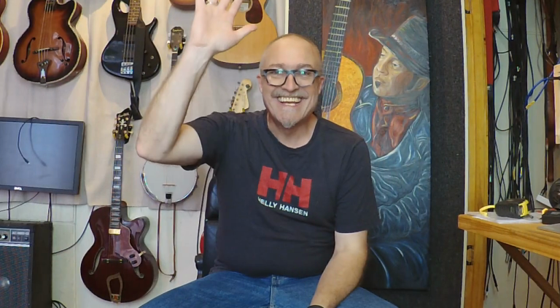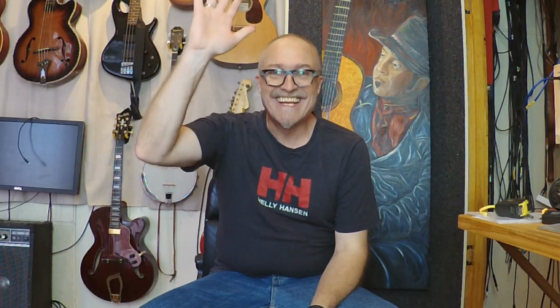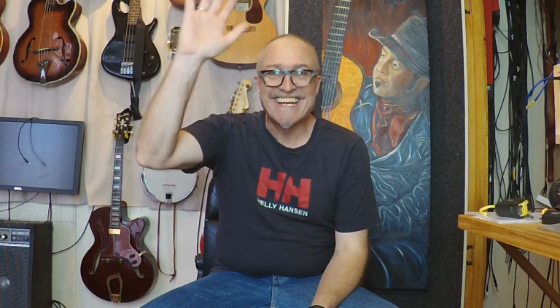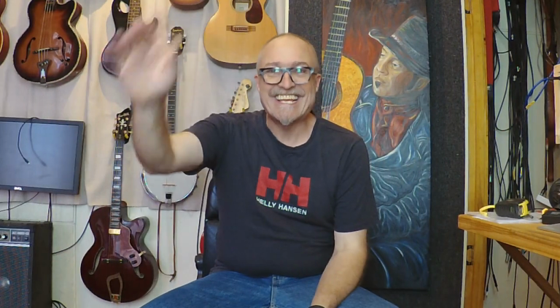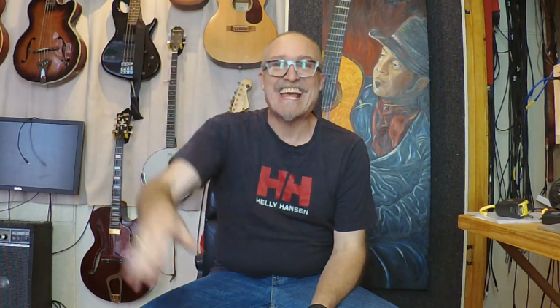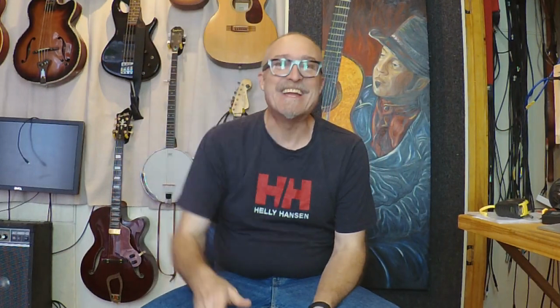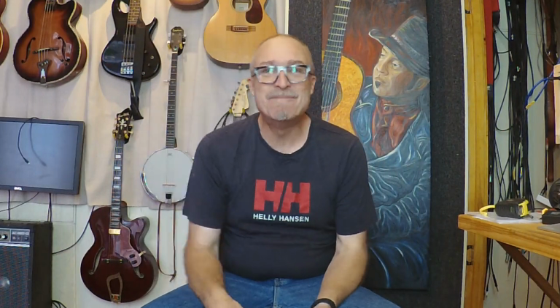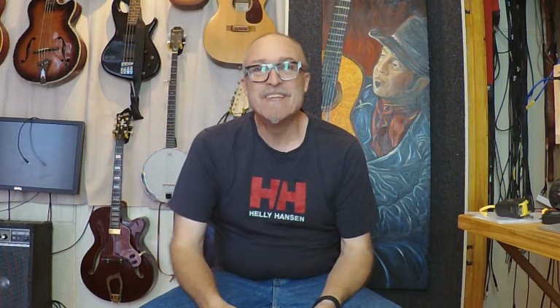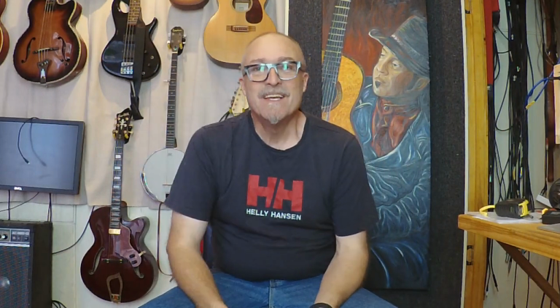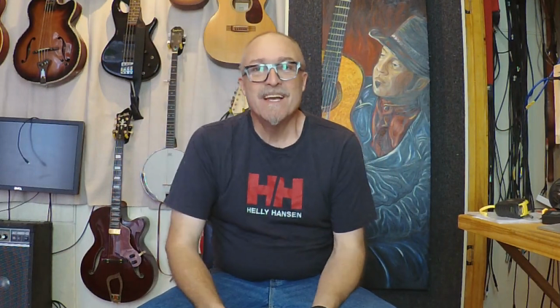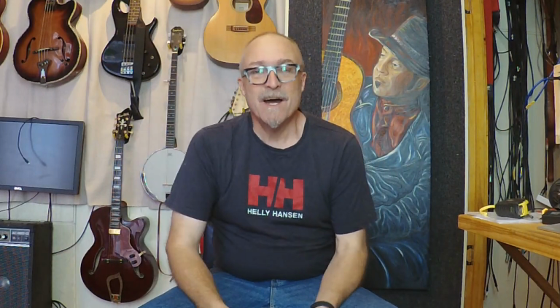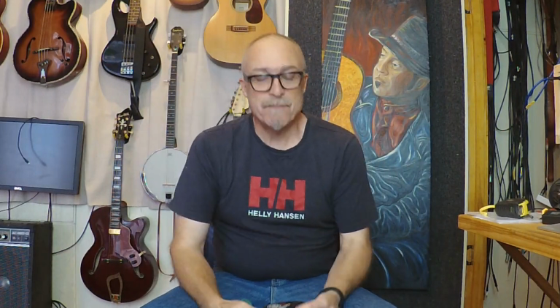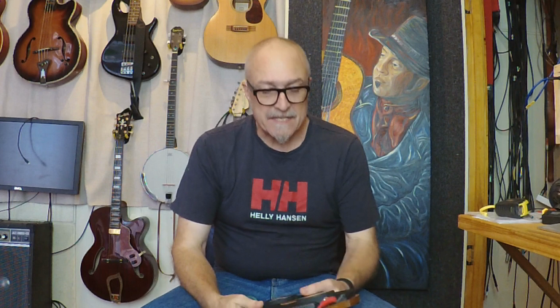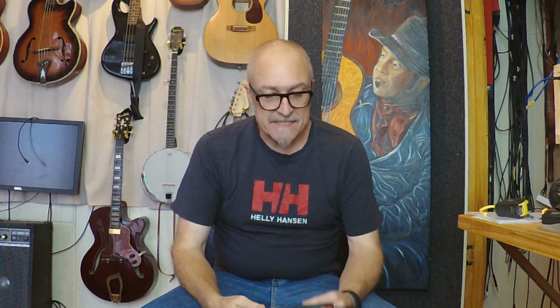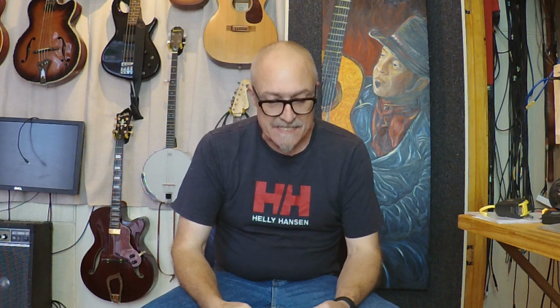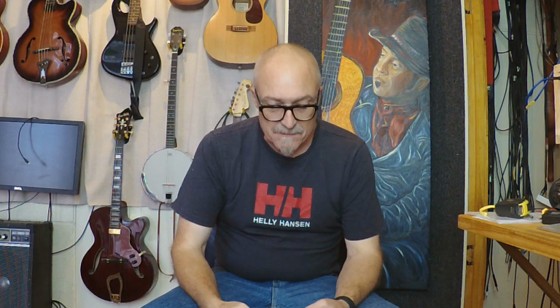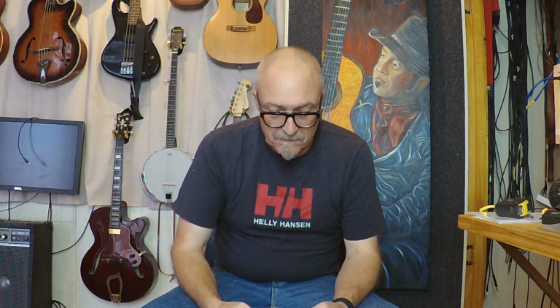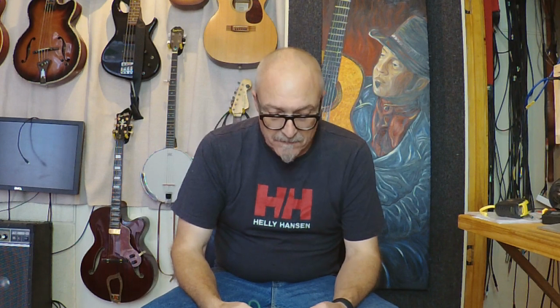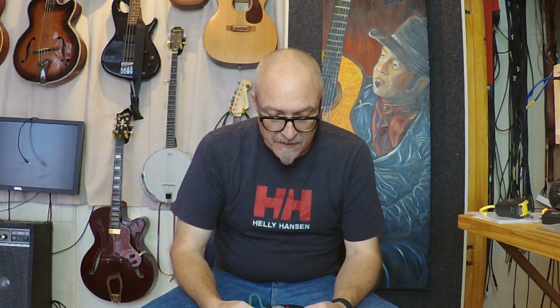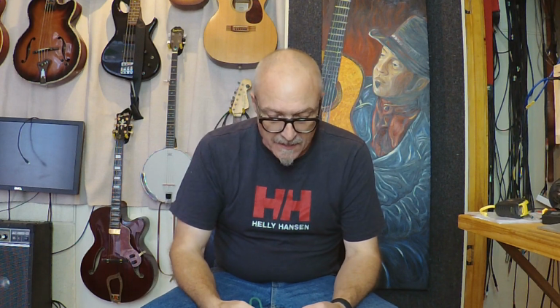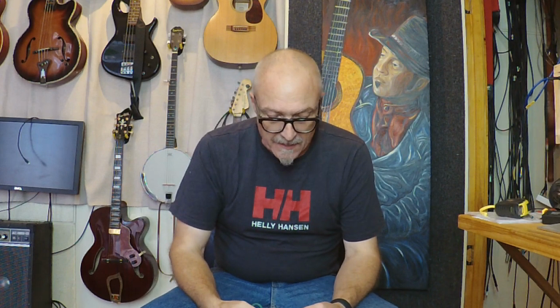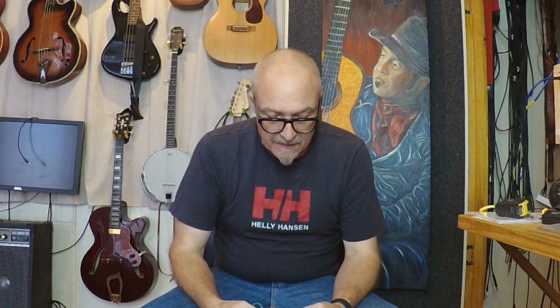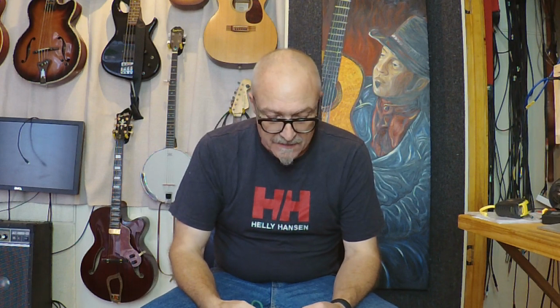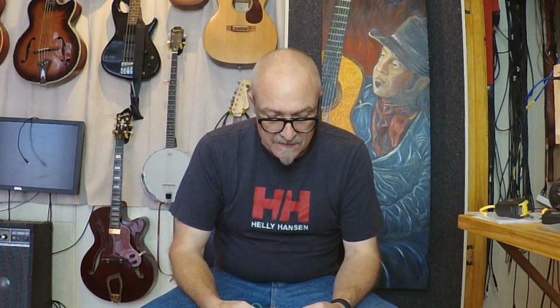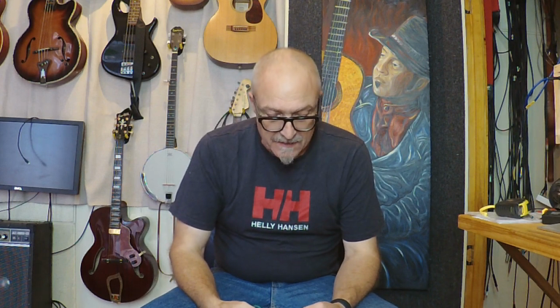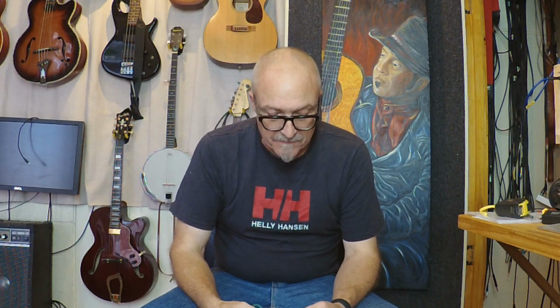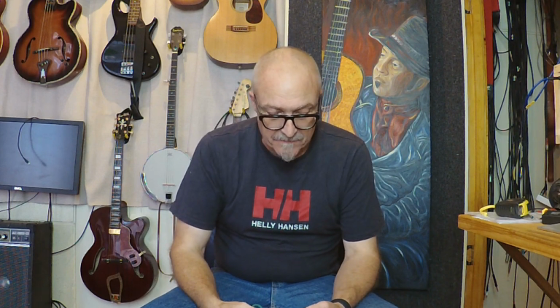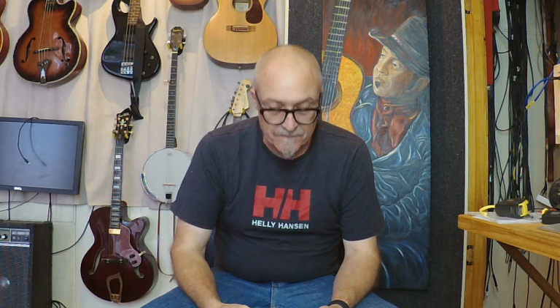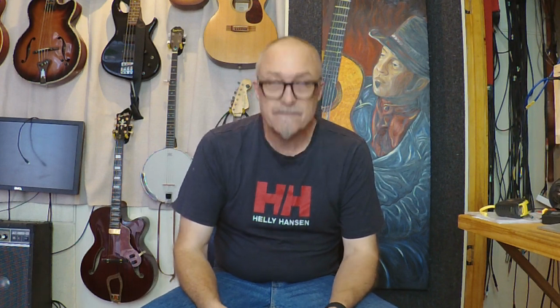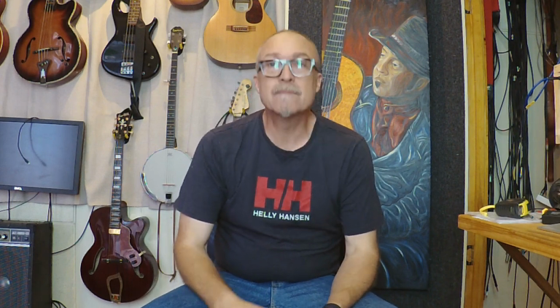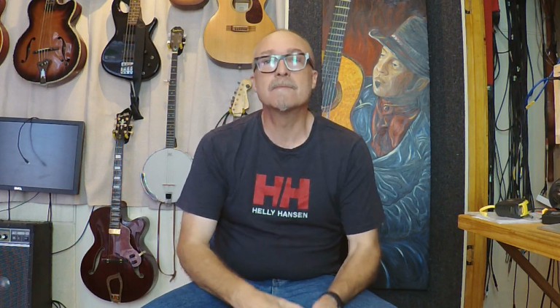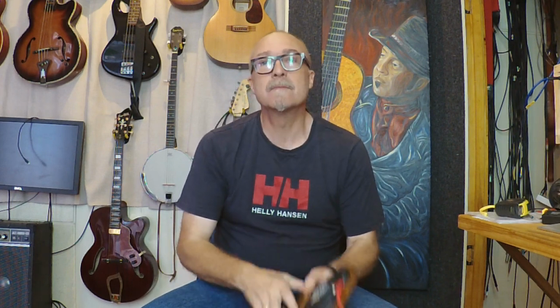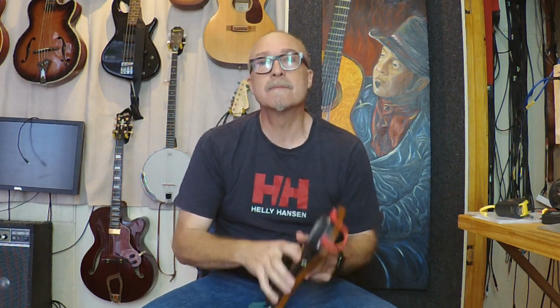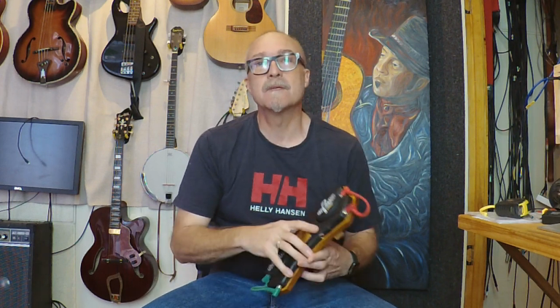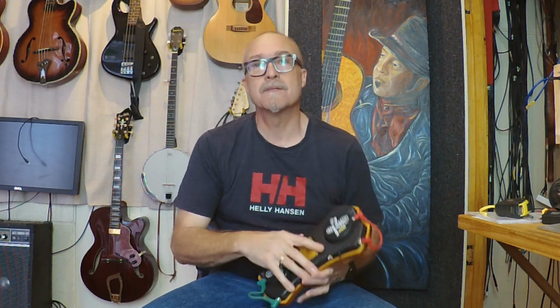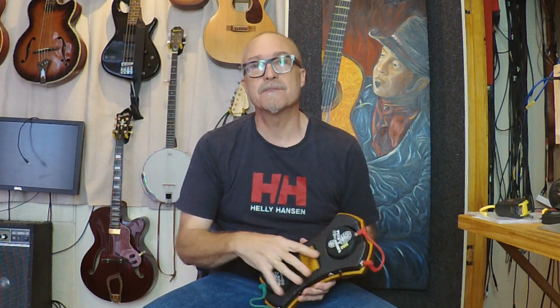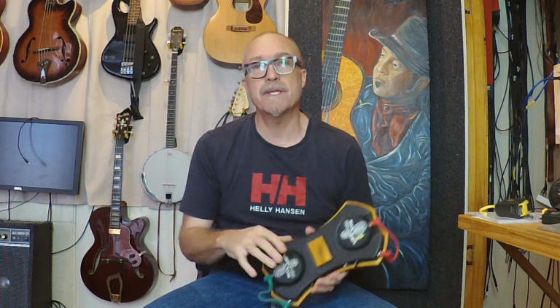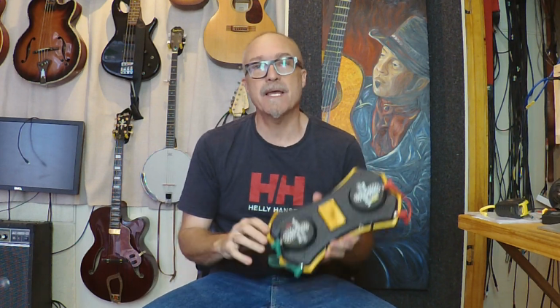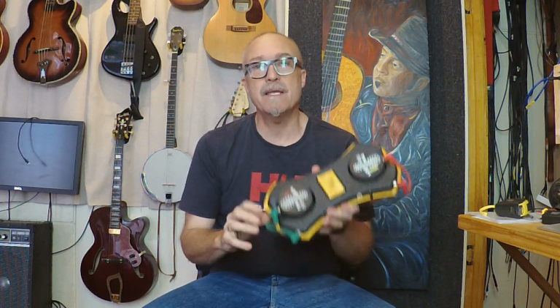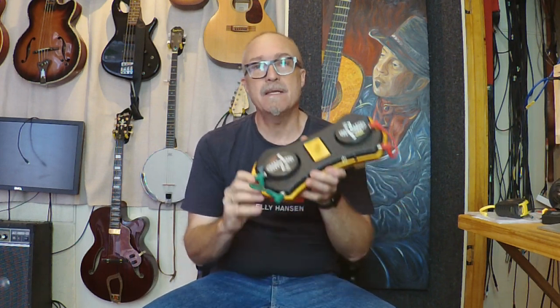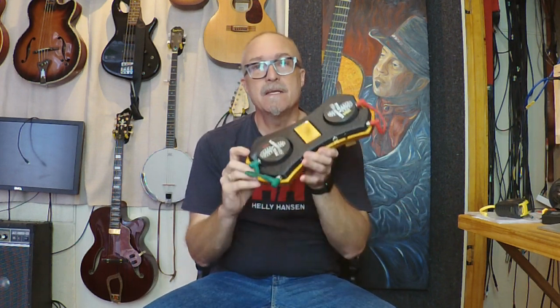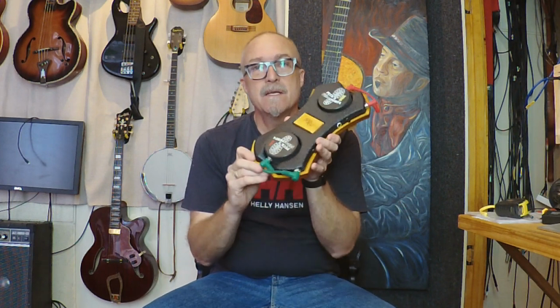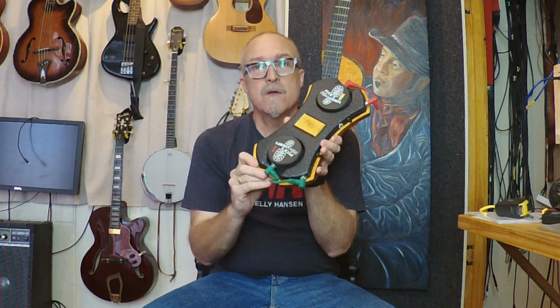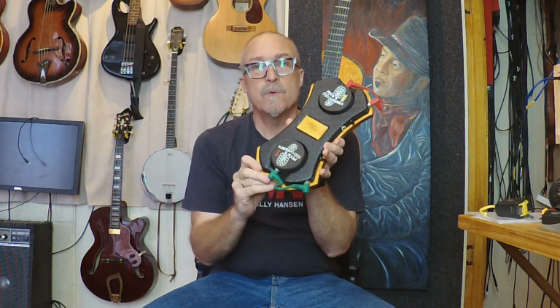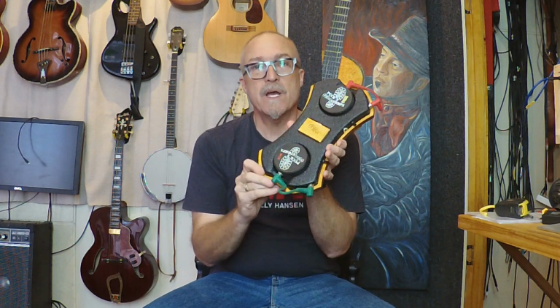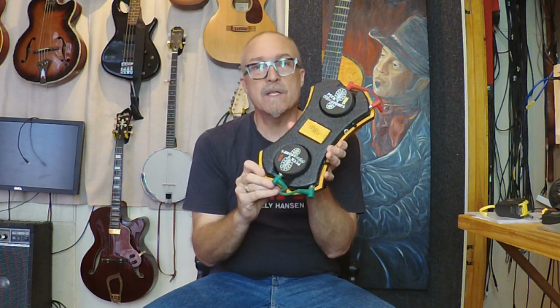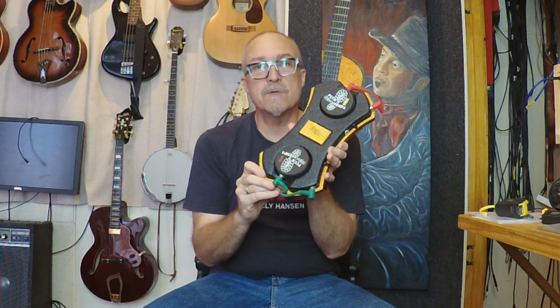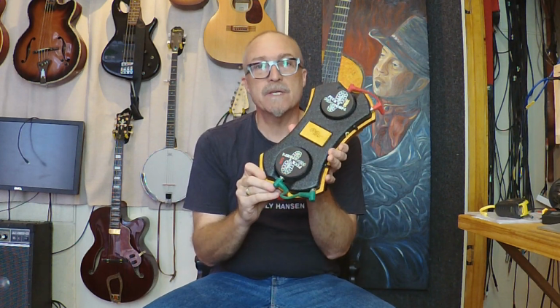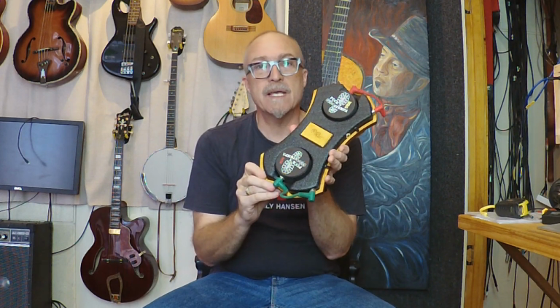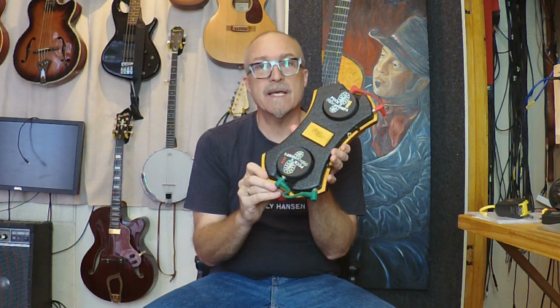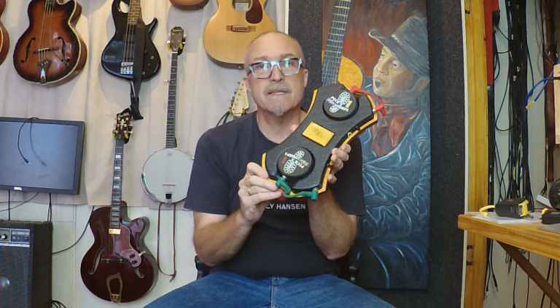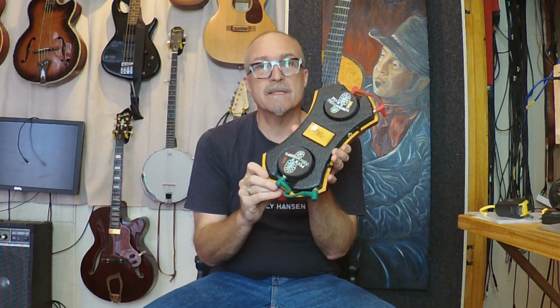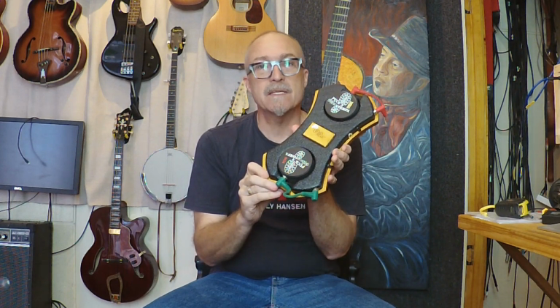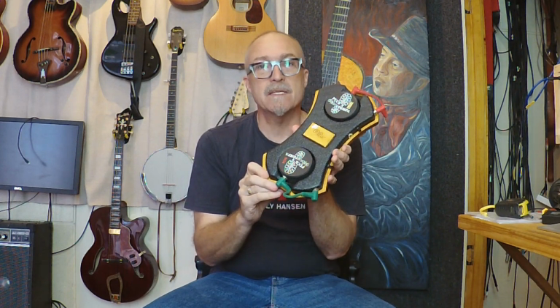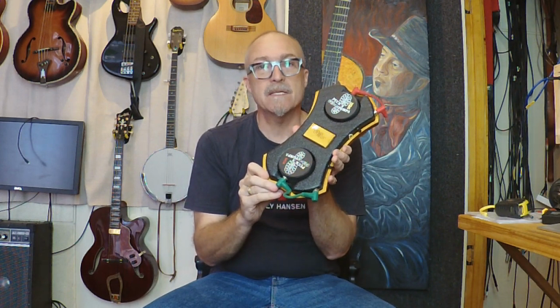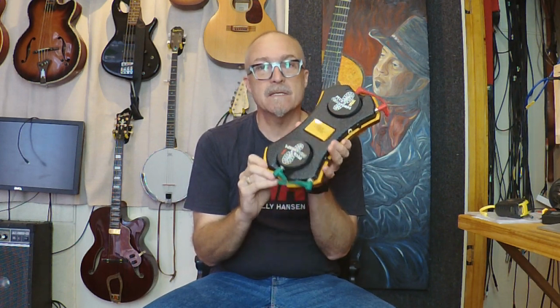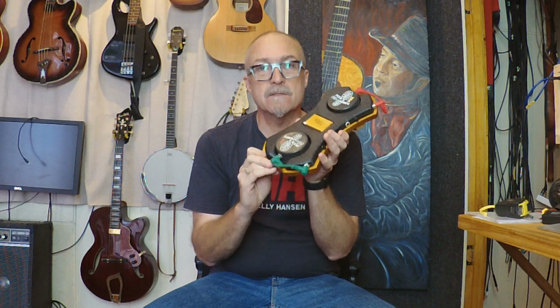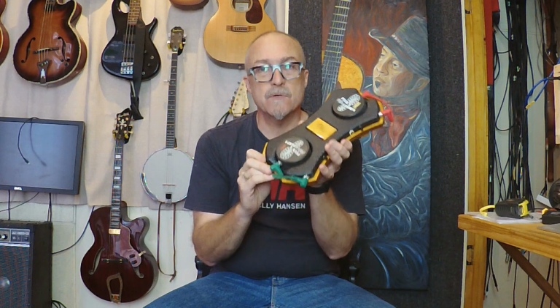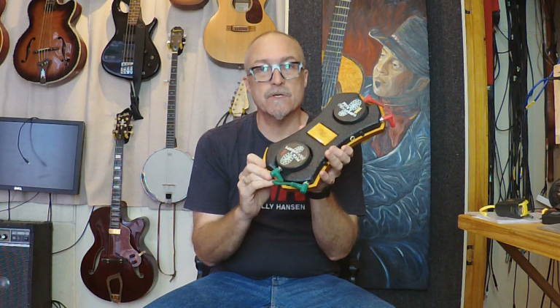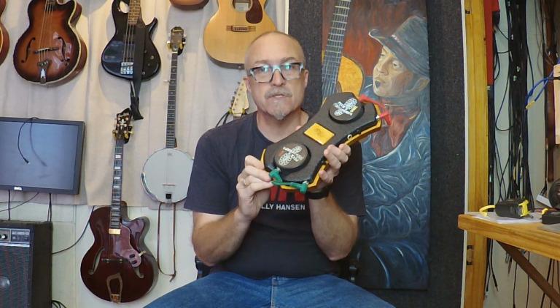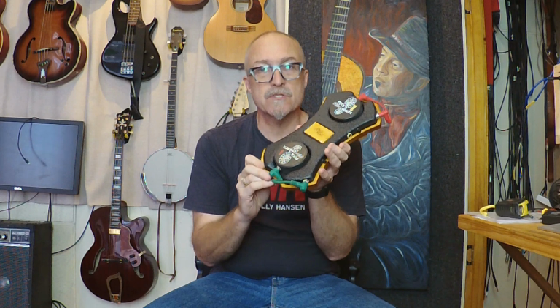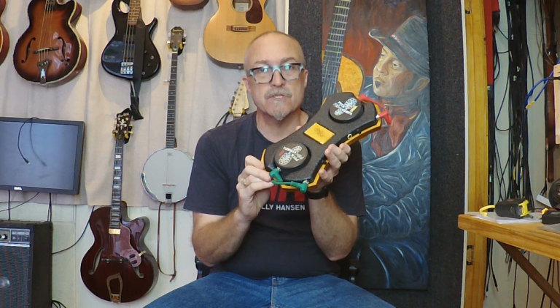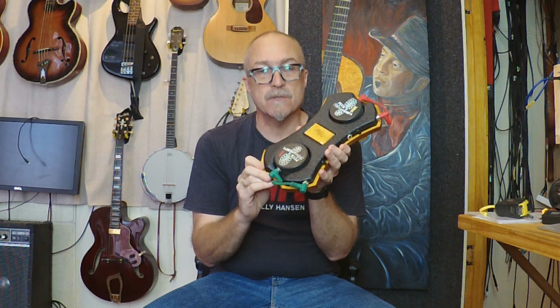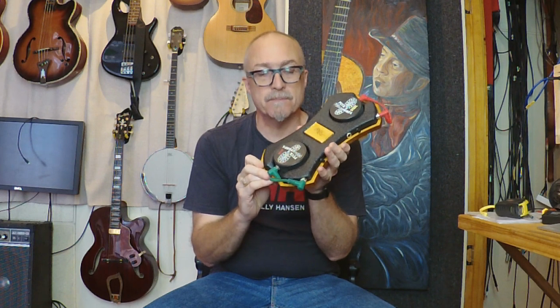G'day, I'm Peter Sesselman and today we are looking at the Rockin' Stomp.